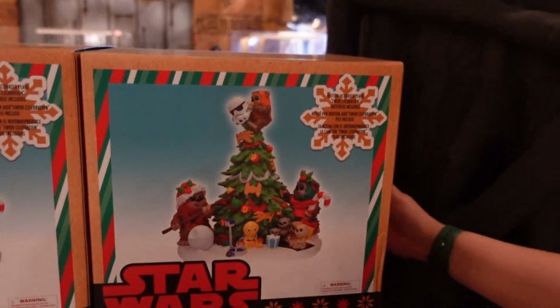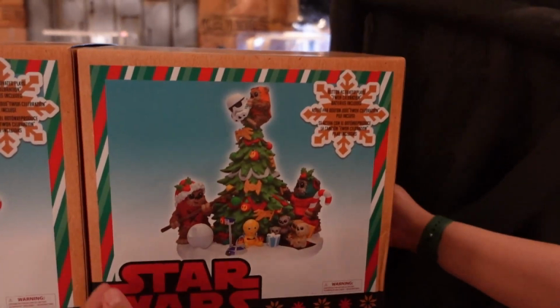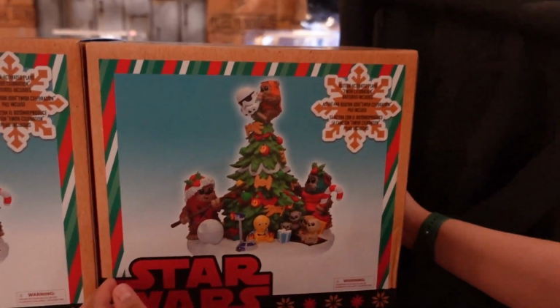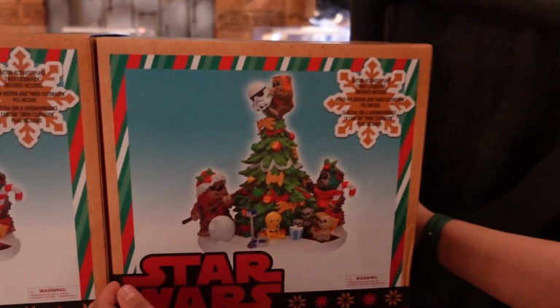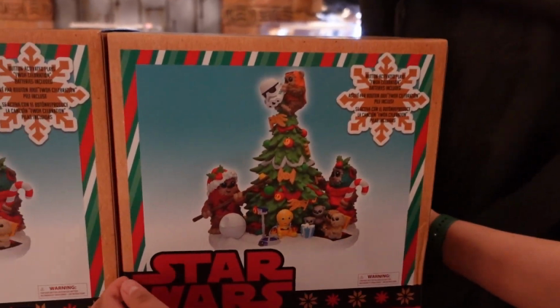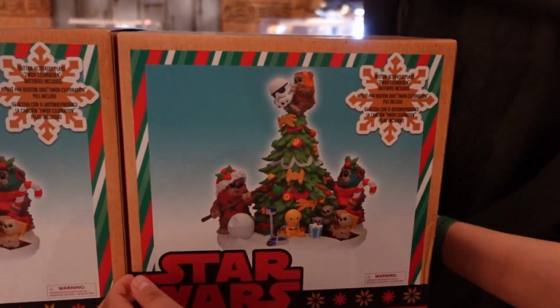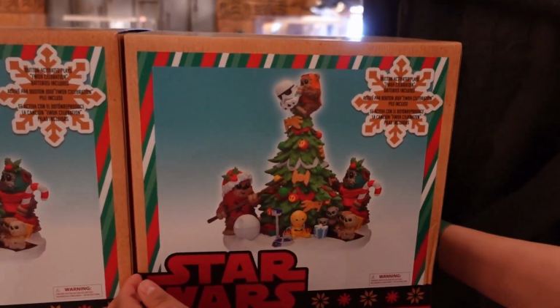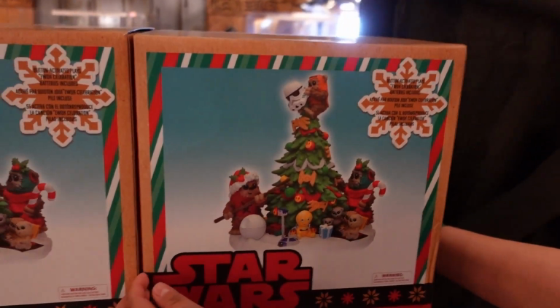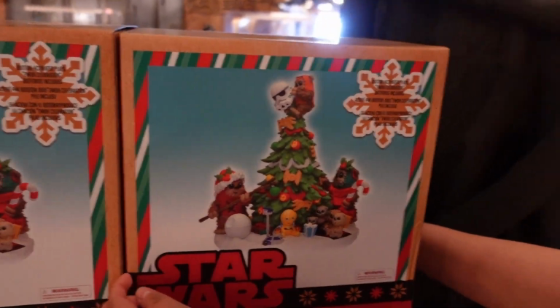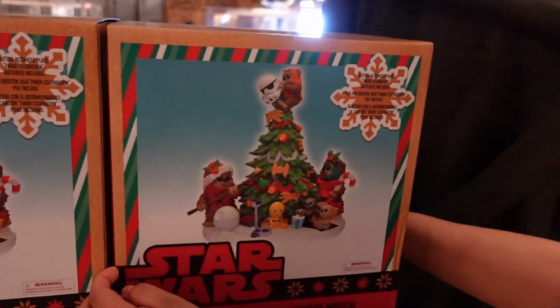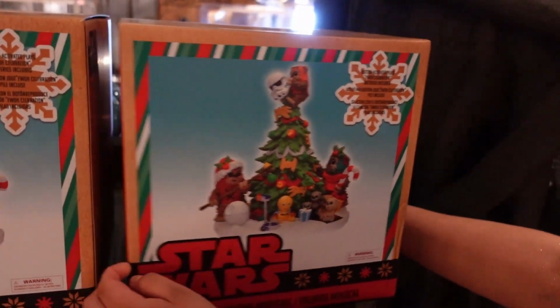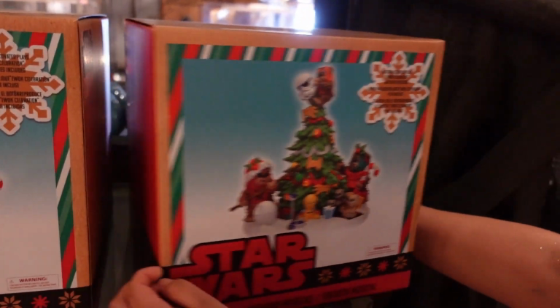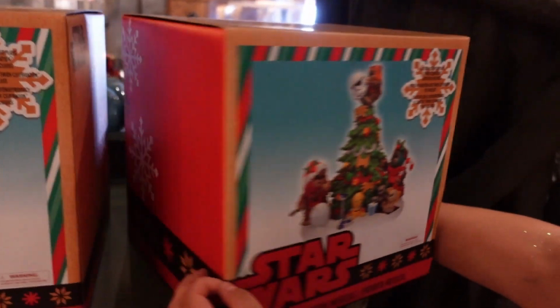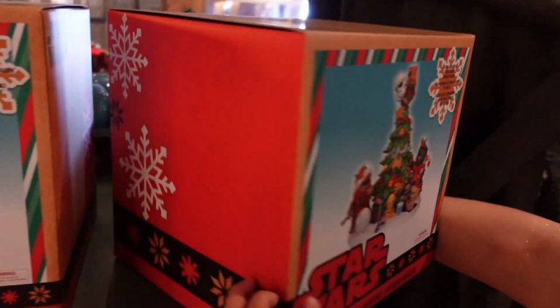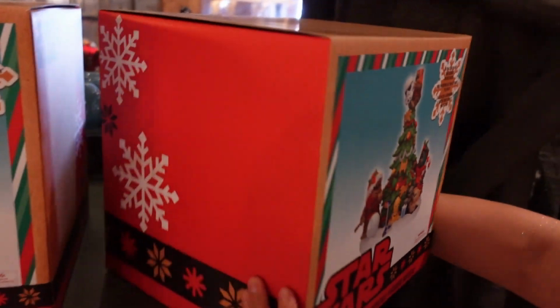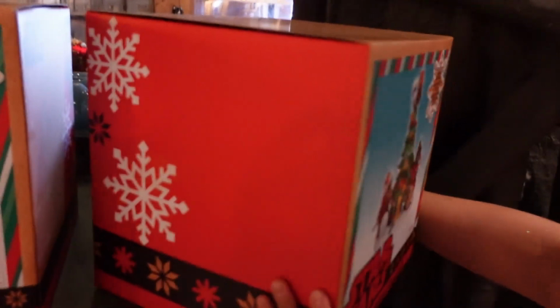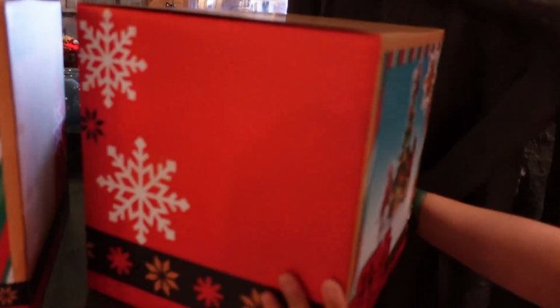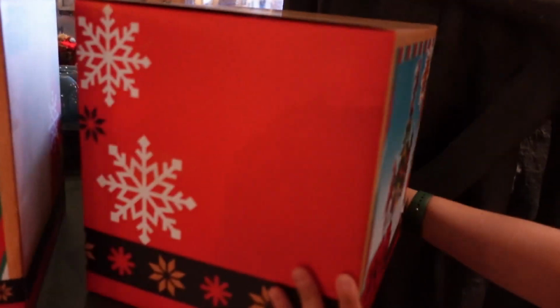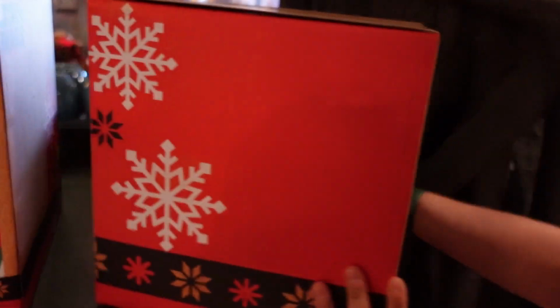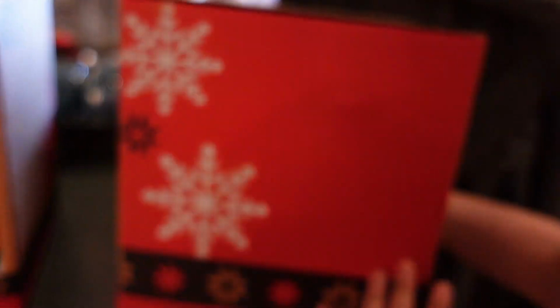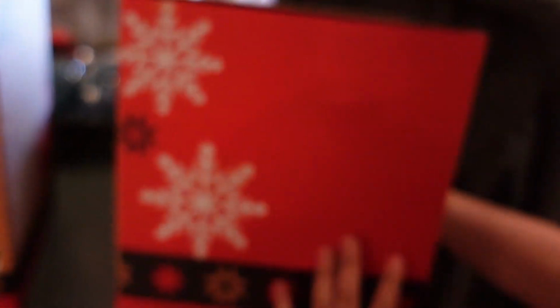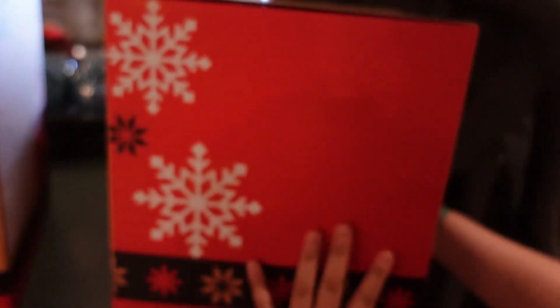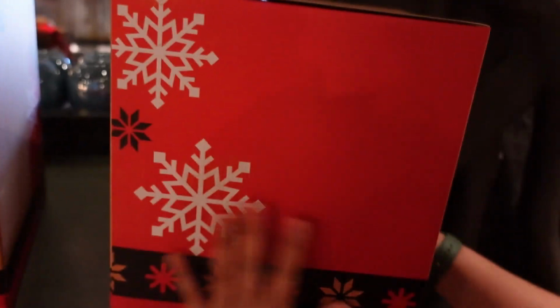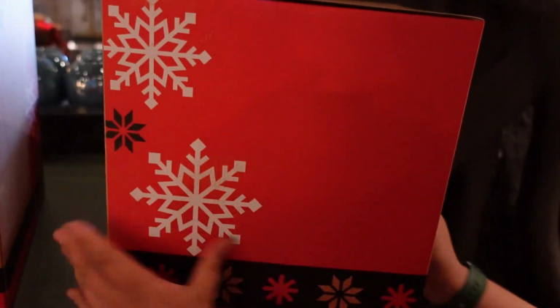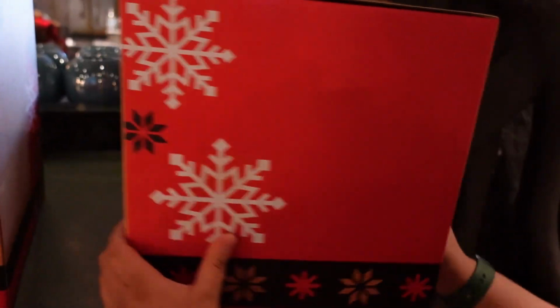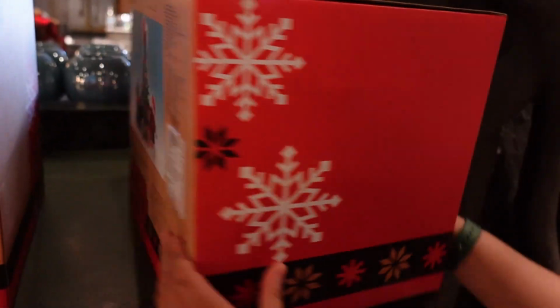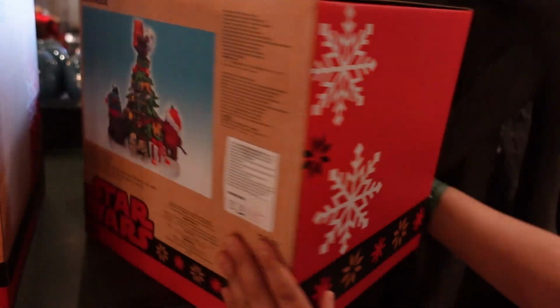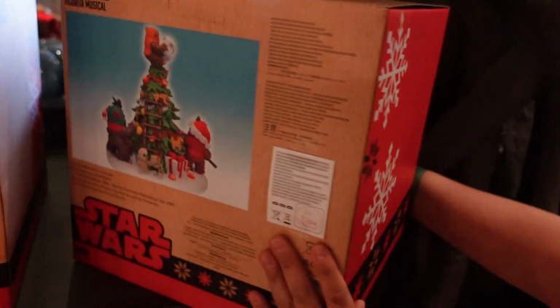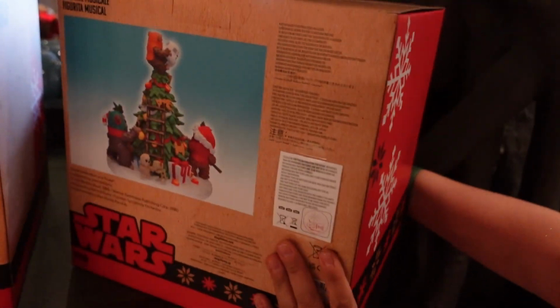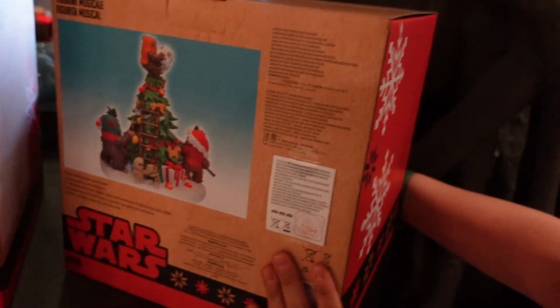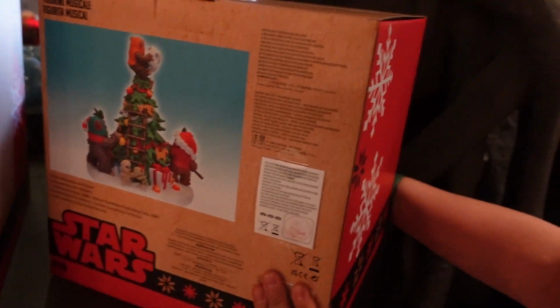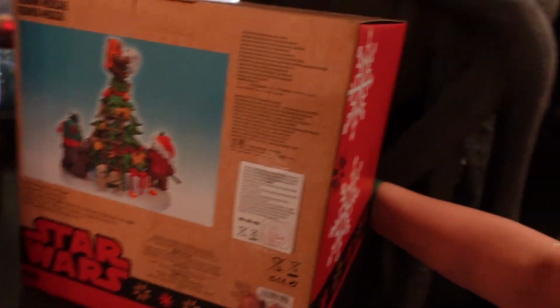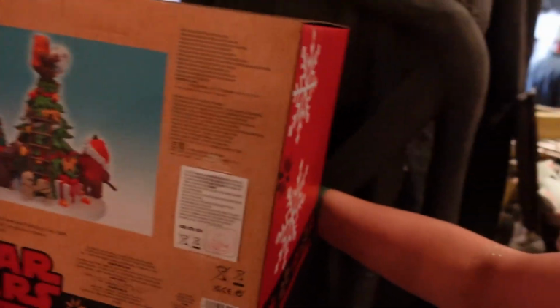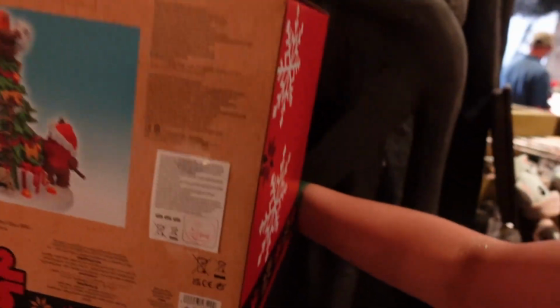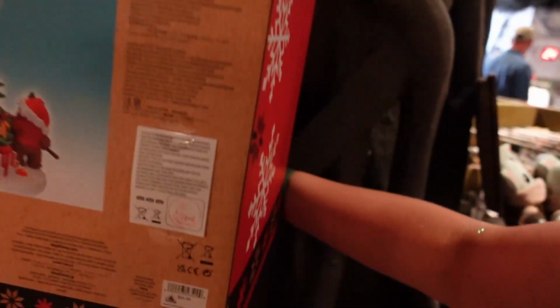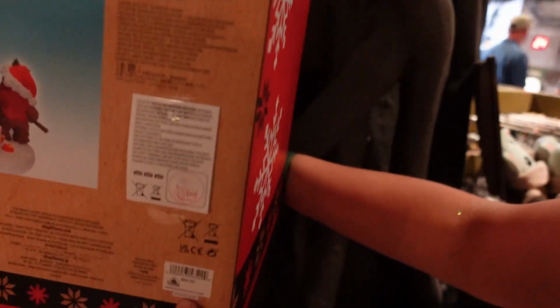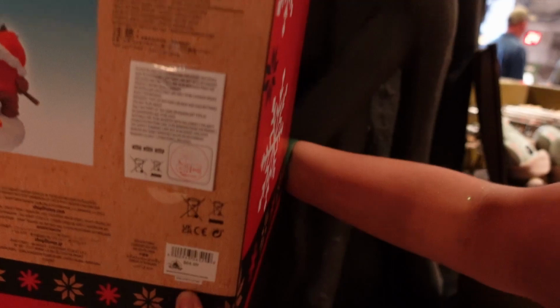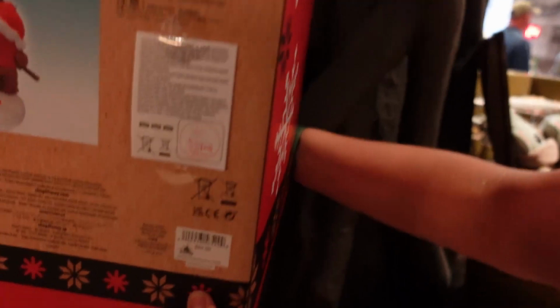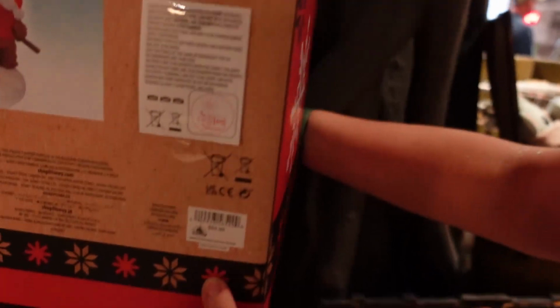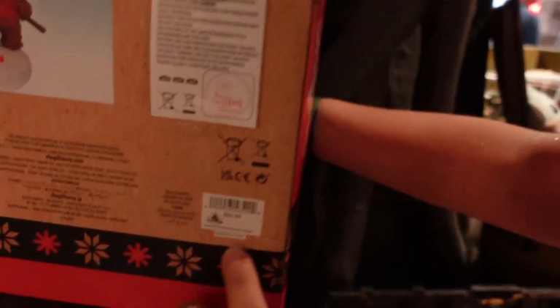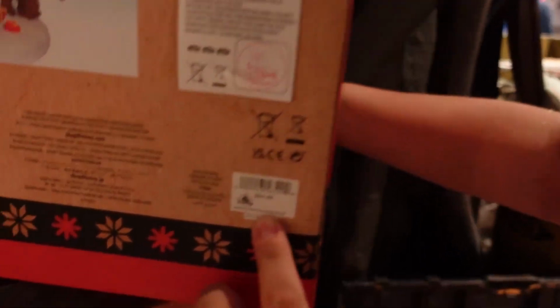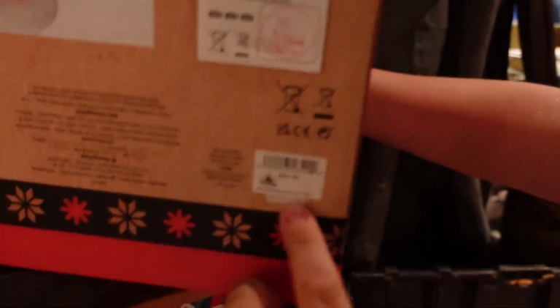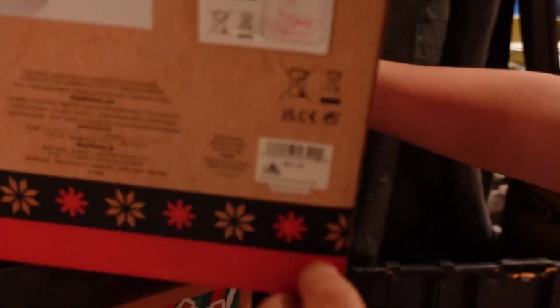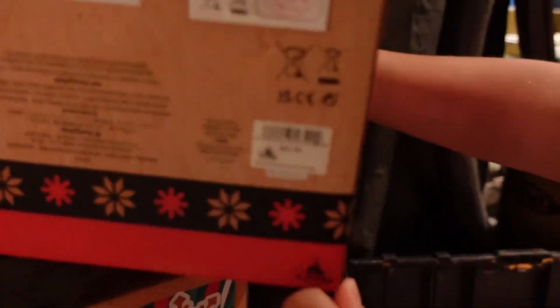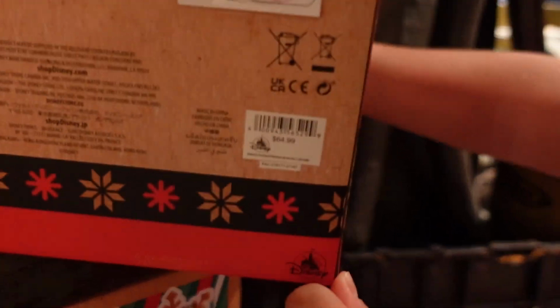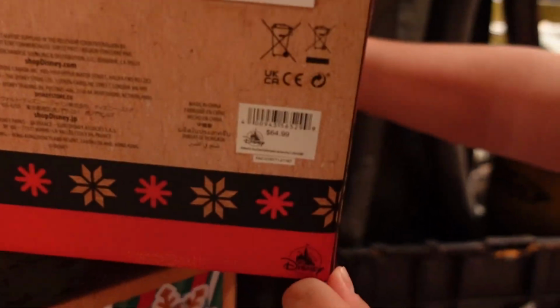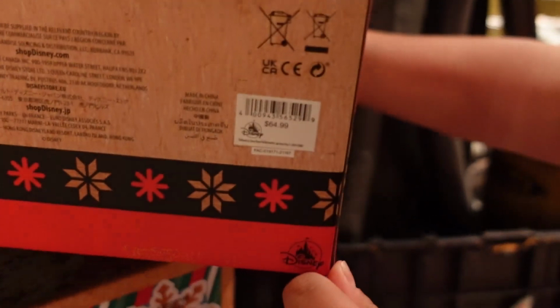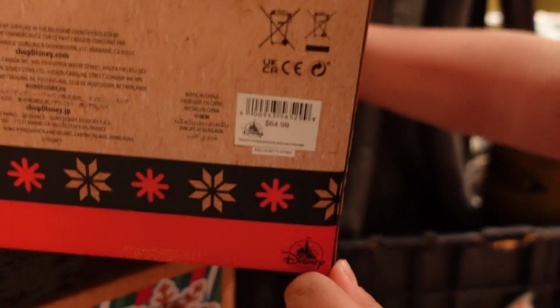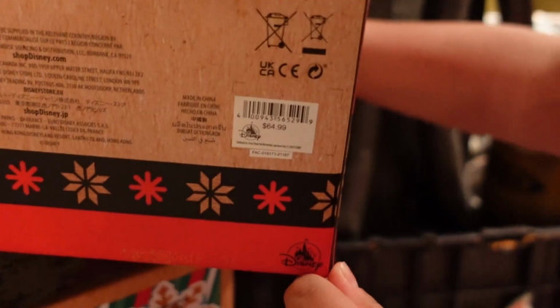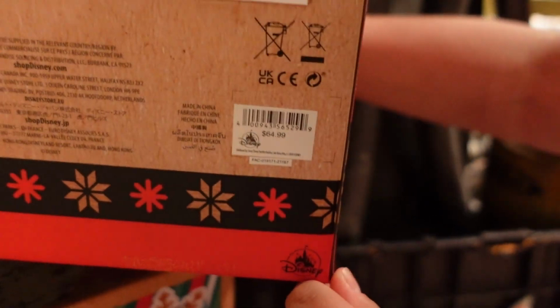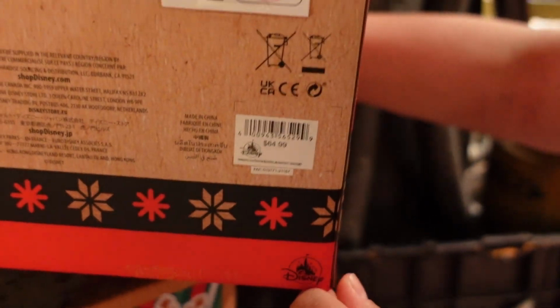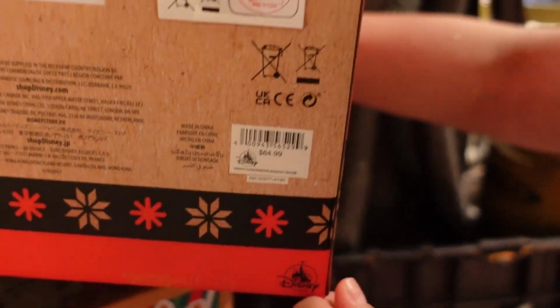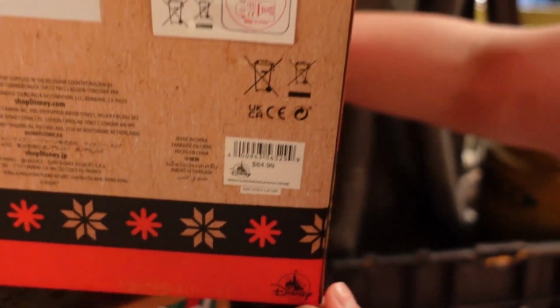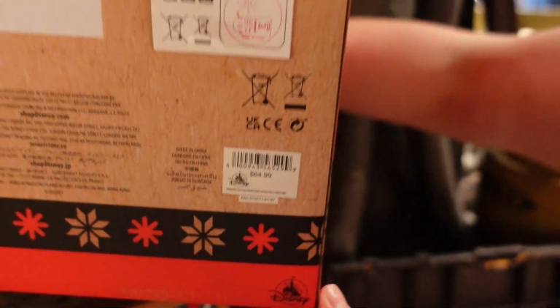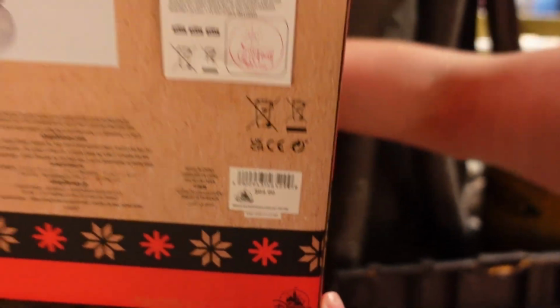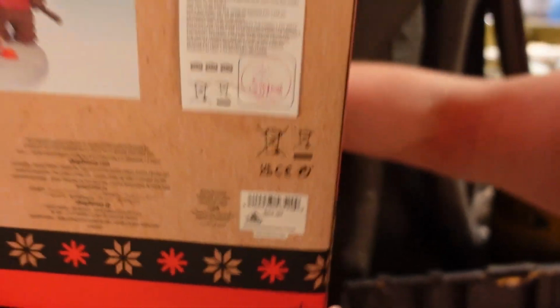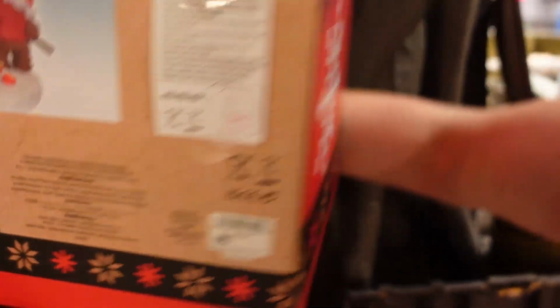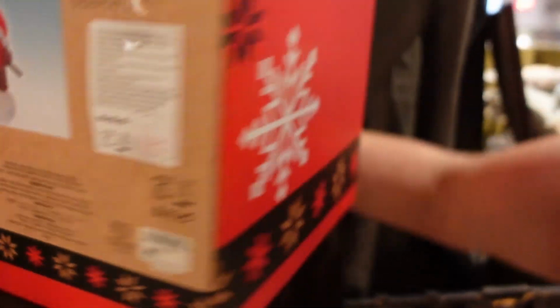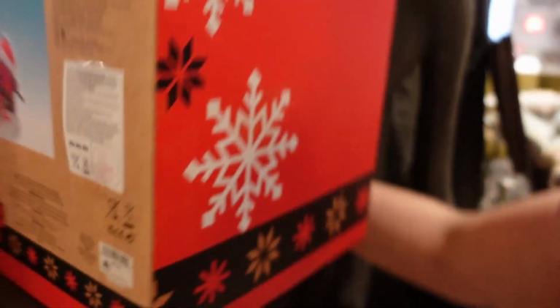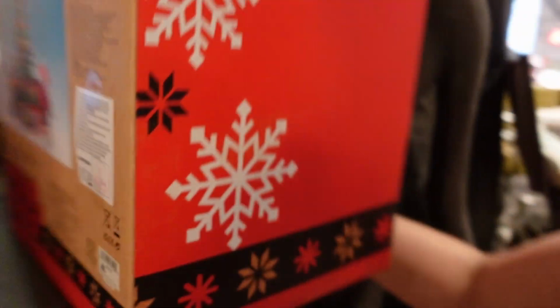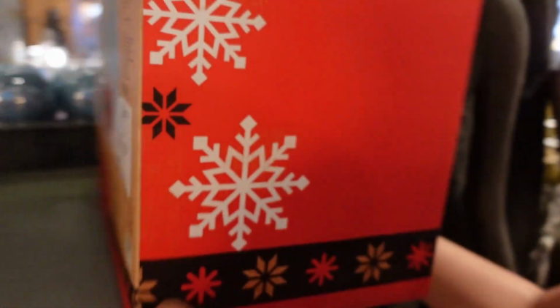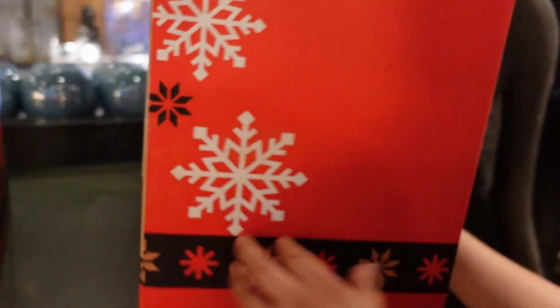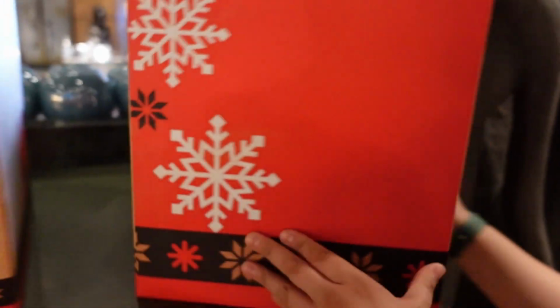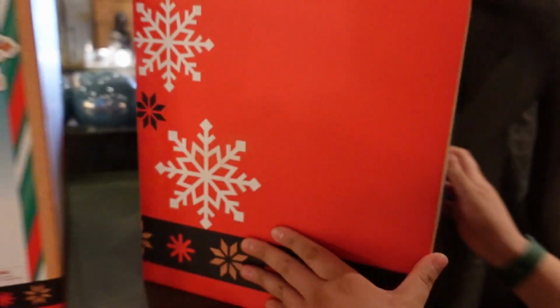It's kind of weird that they have Christmas stuff. Well, I guess if they're going halfway to July, maybe. $65.